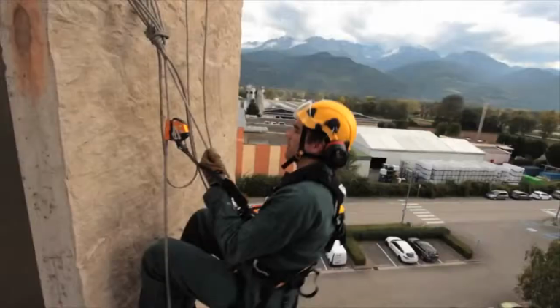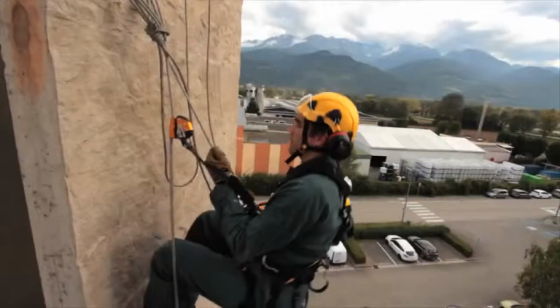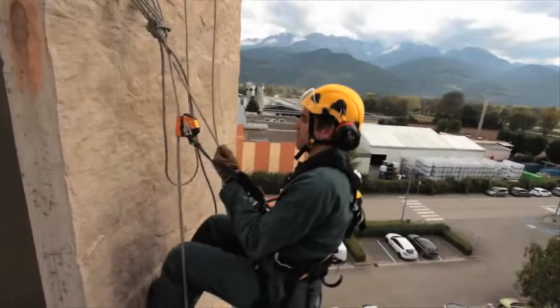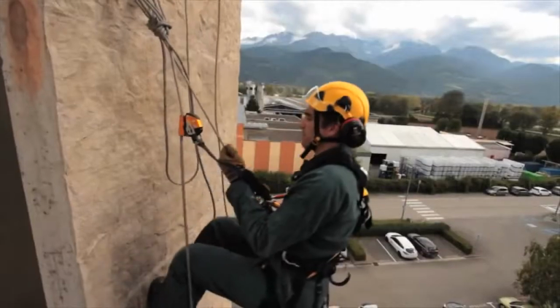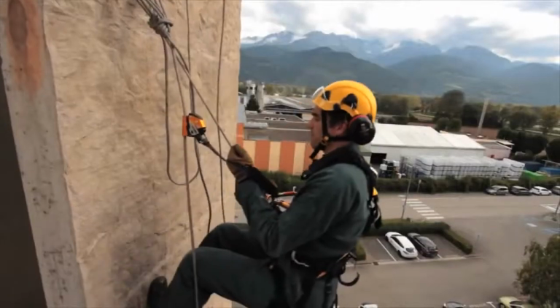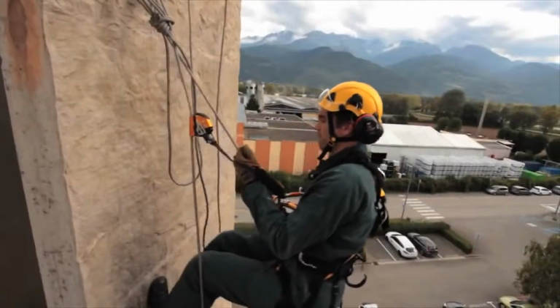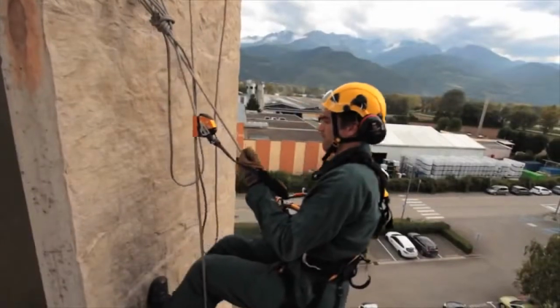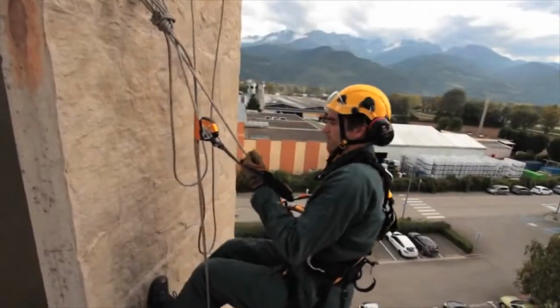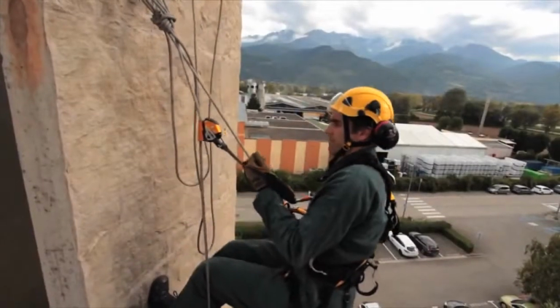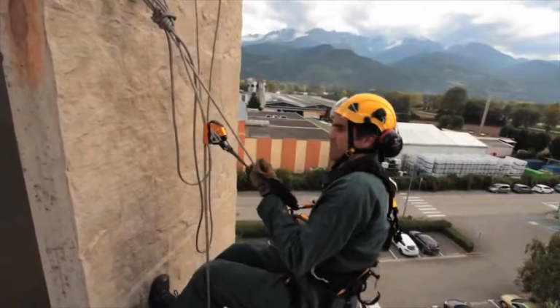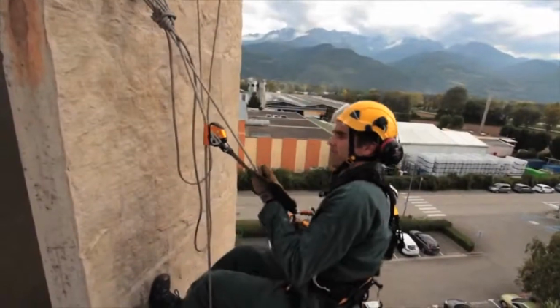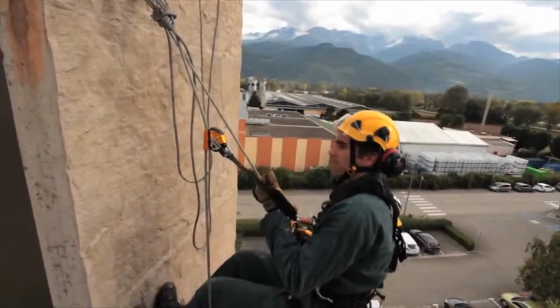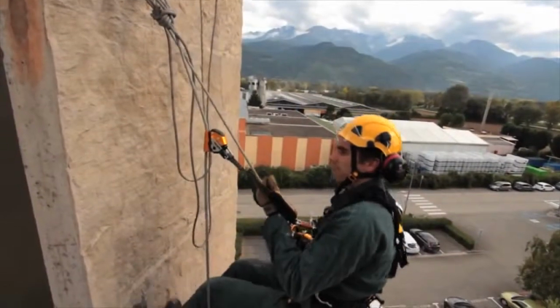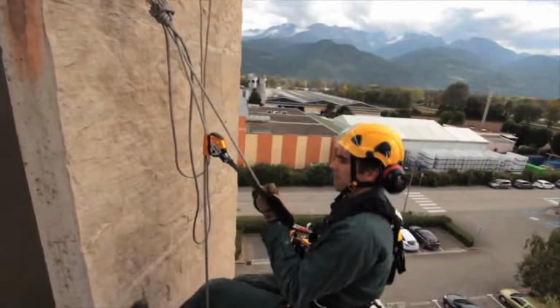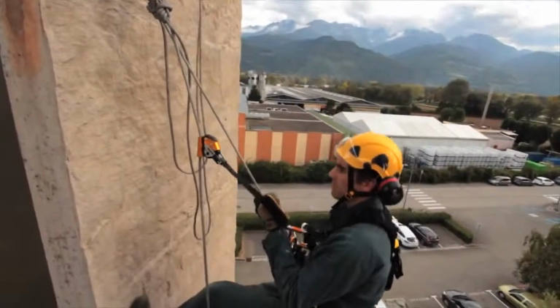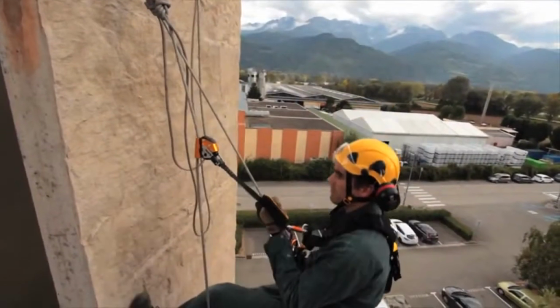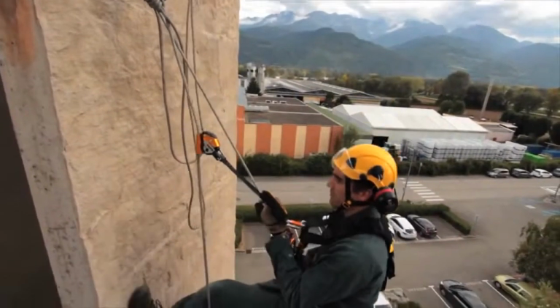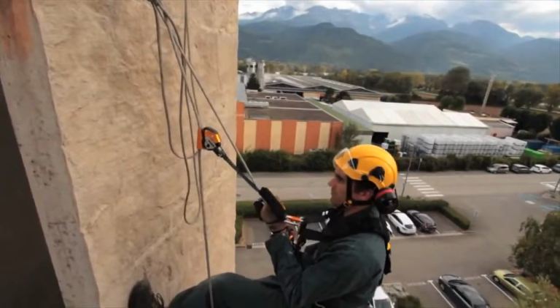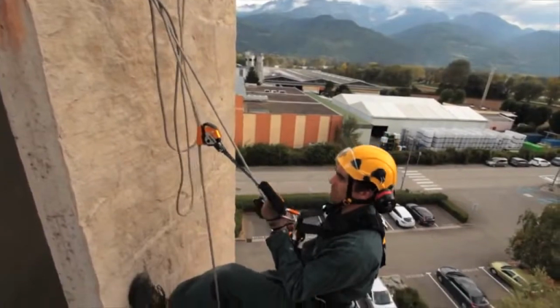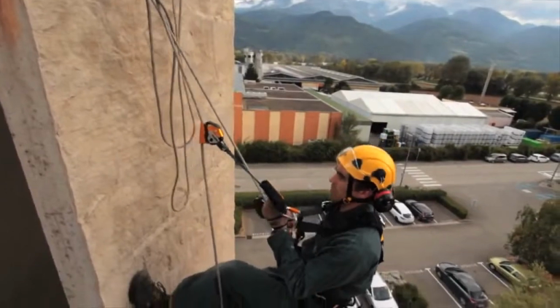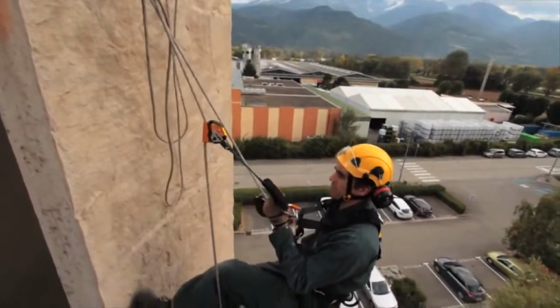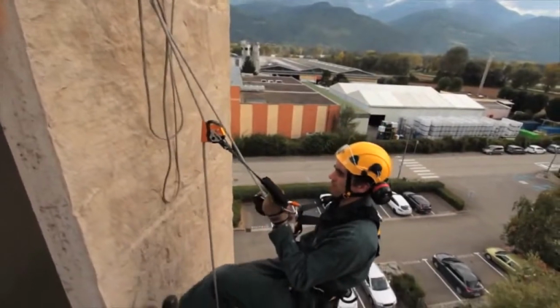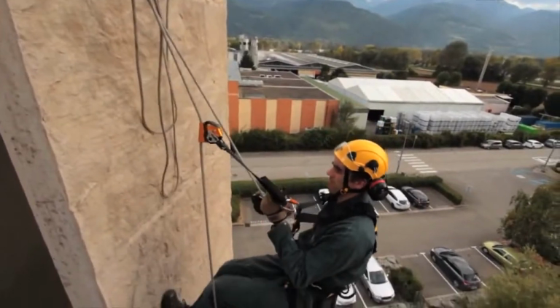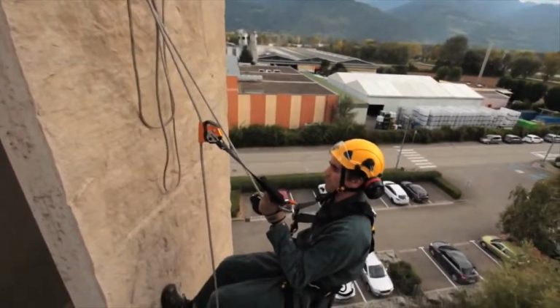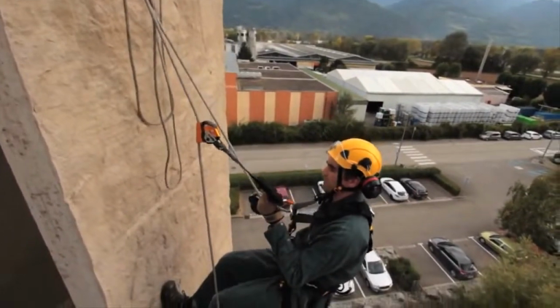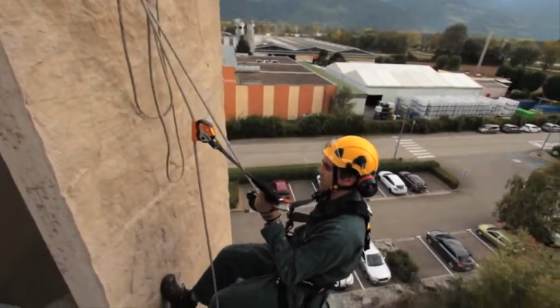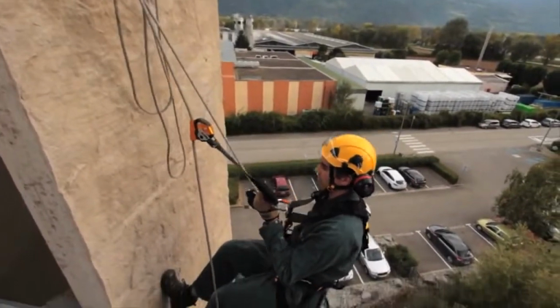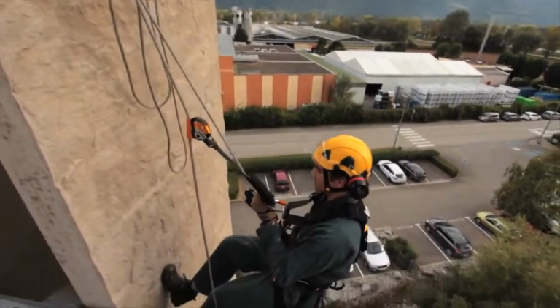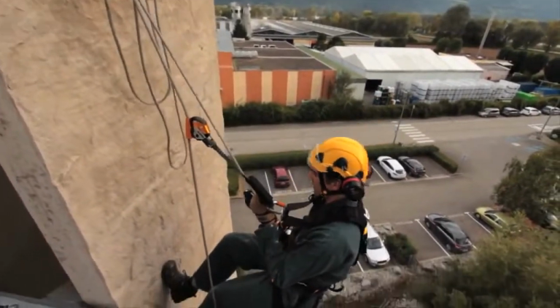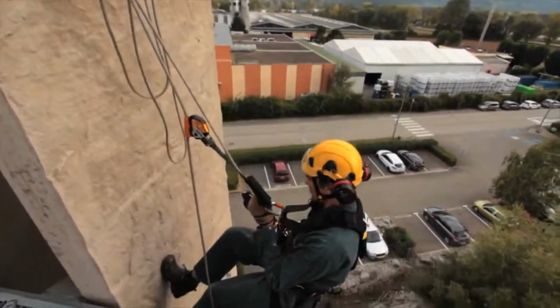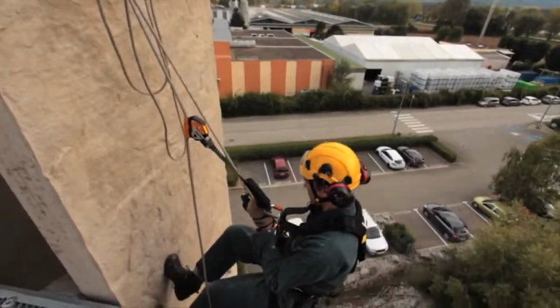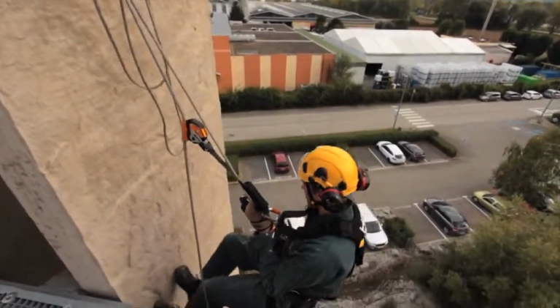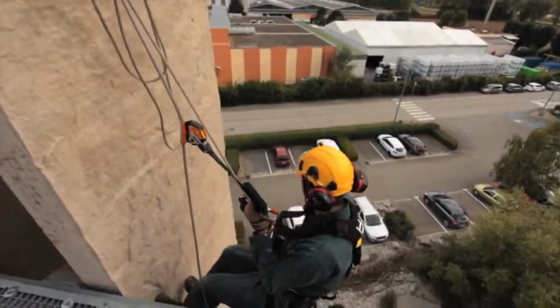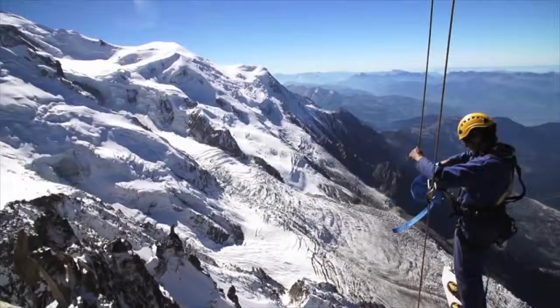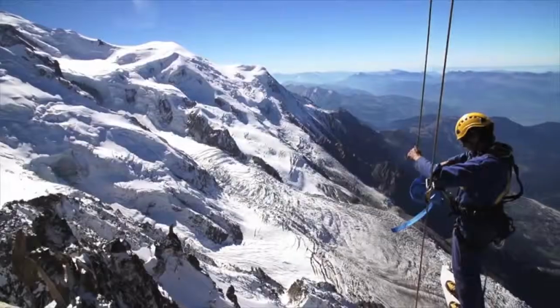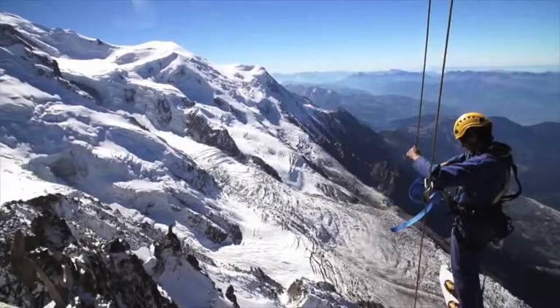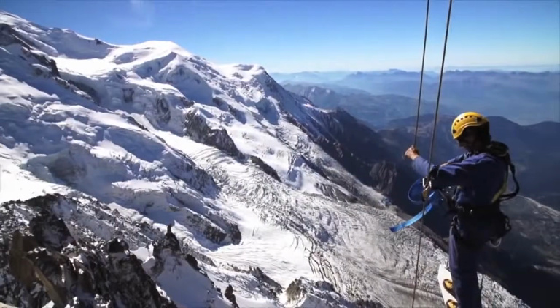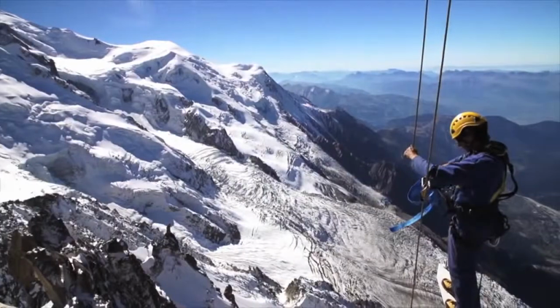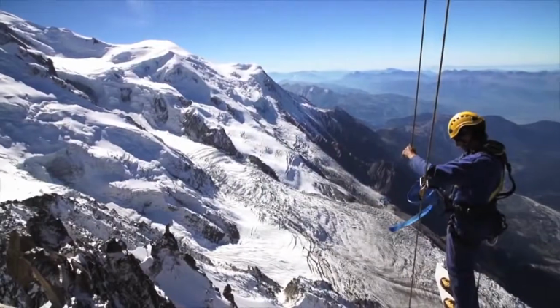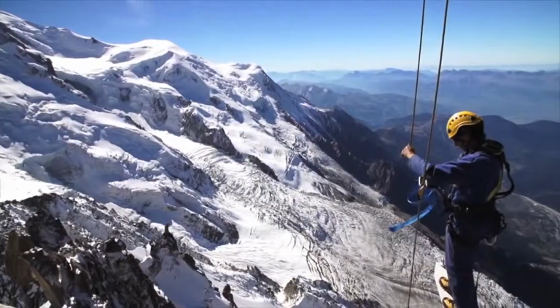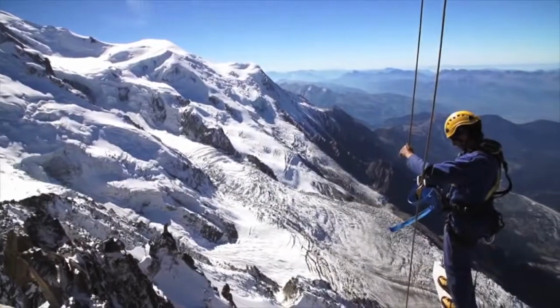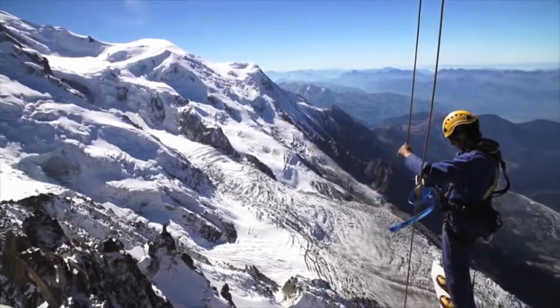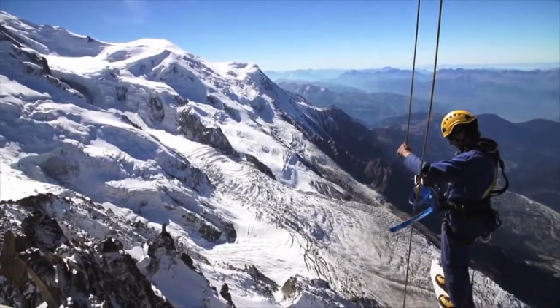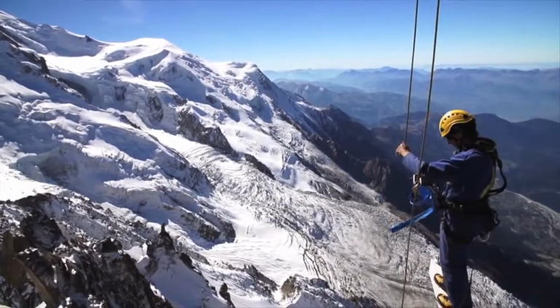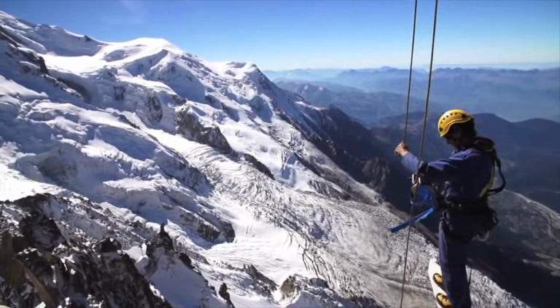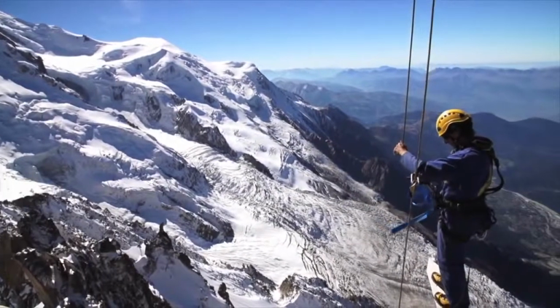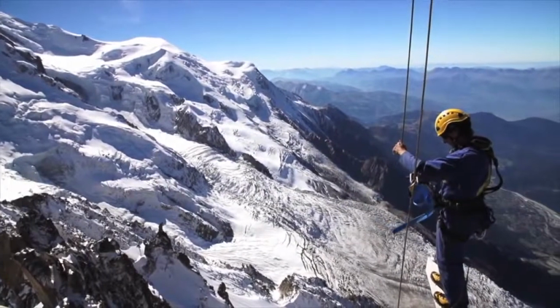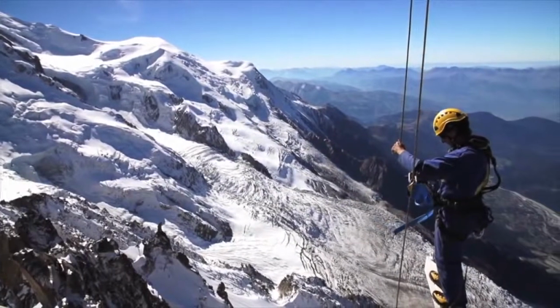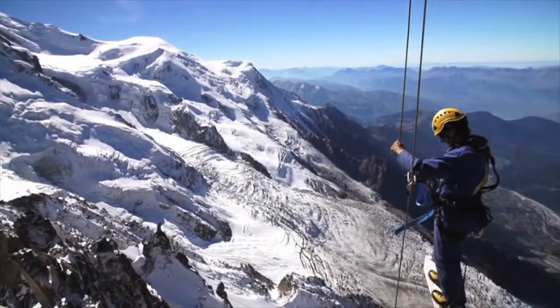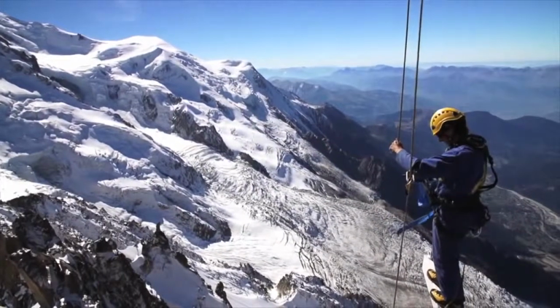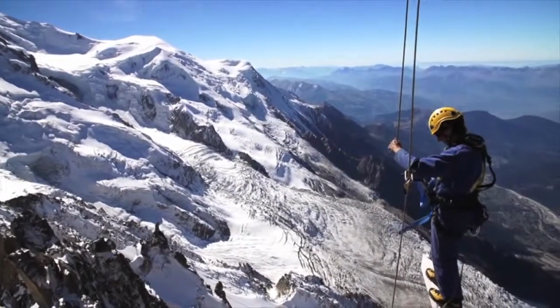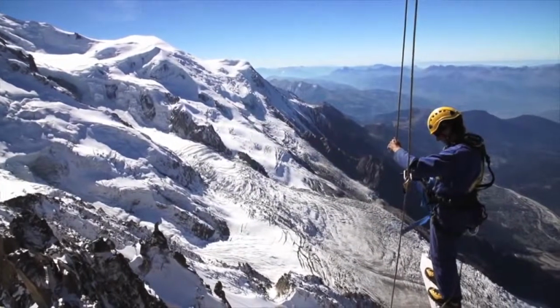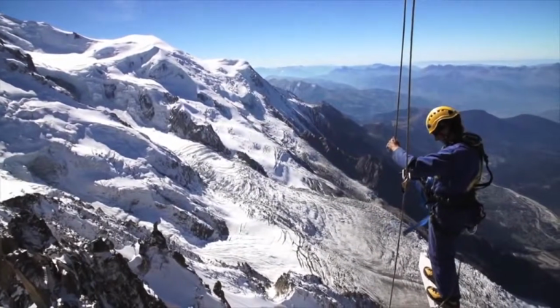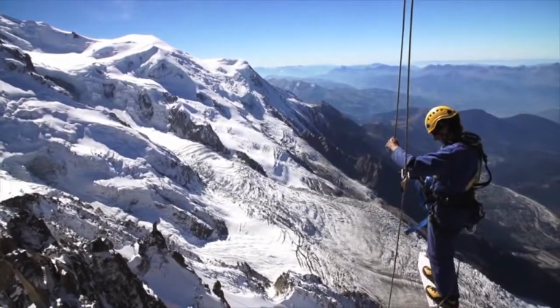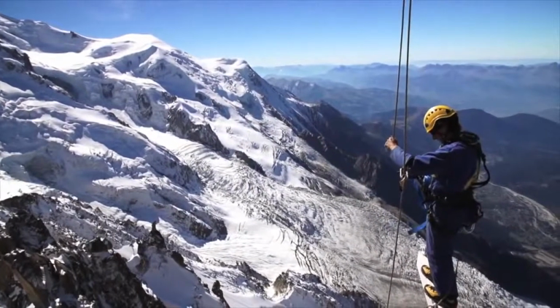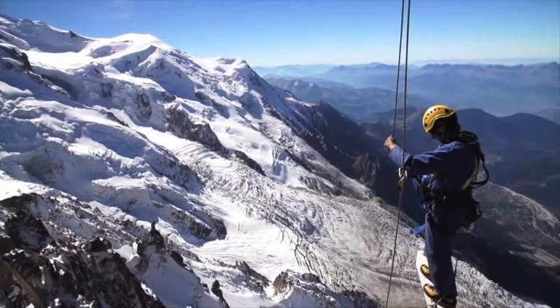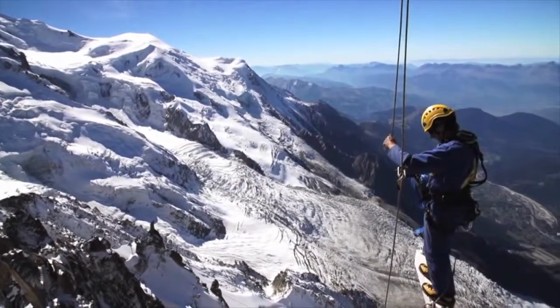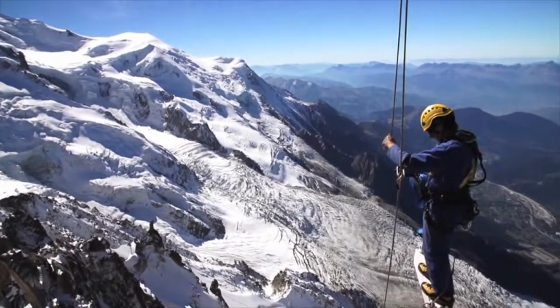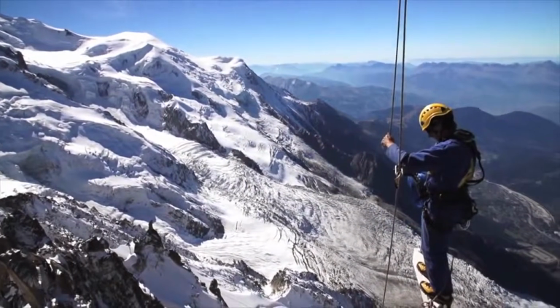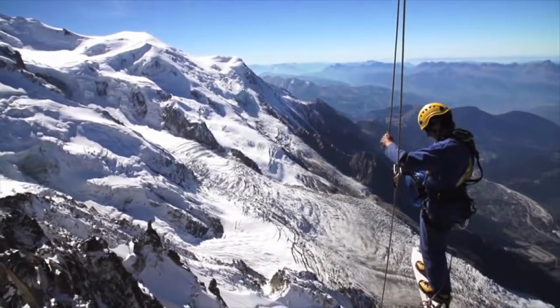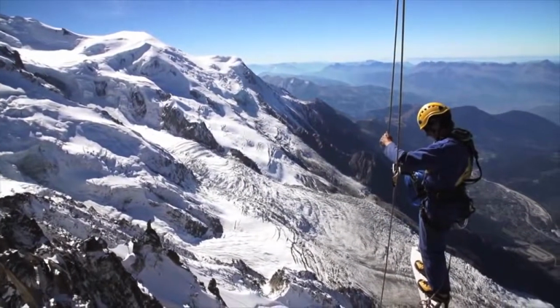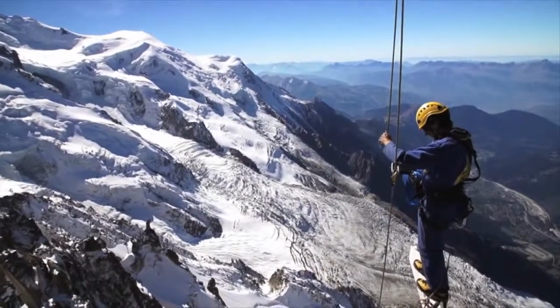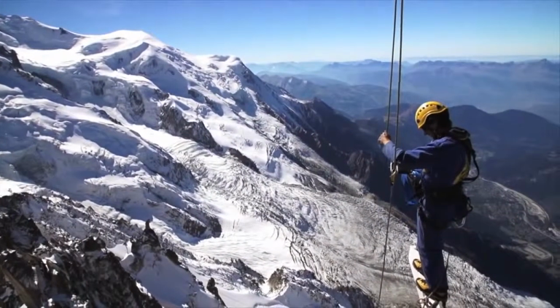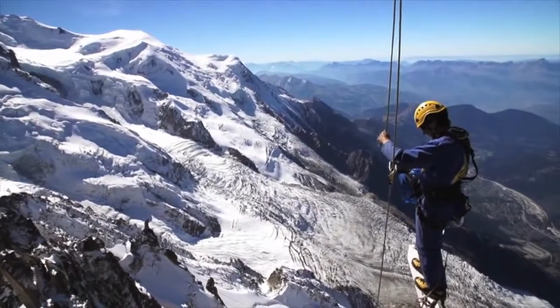ASAP and ASAP Lock: your constant bodyguard.